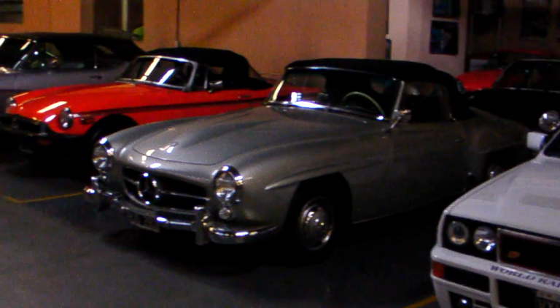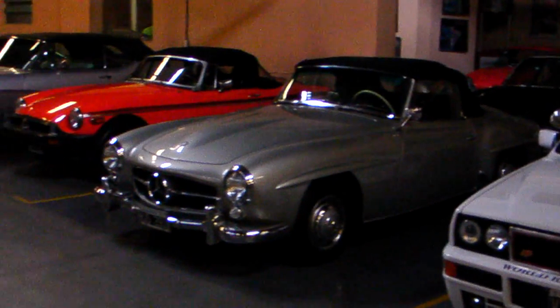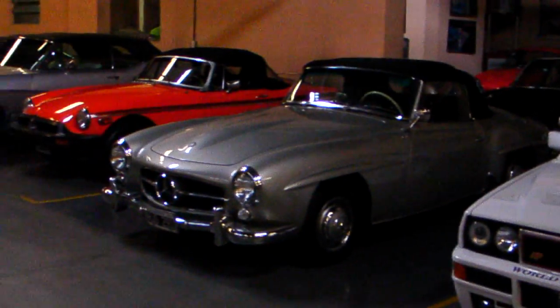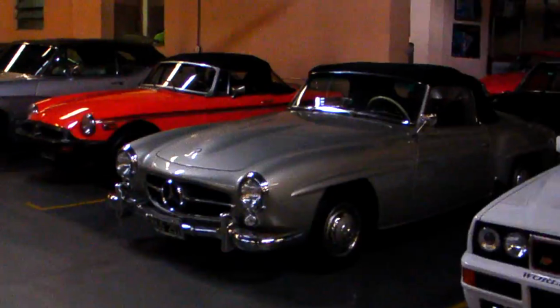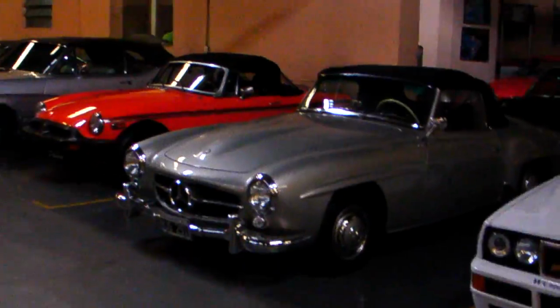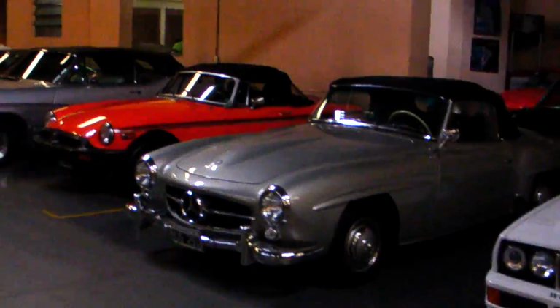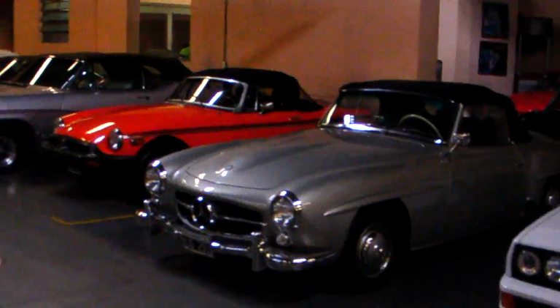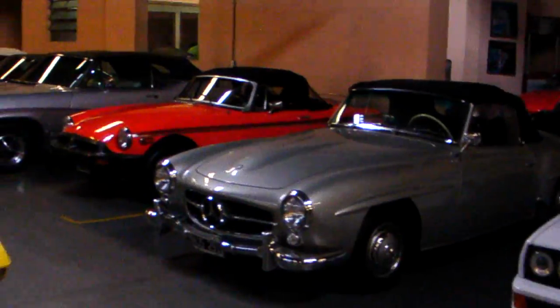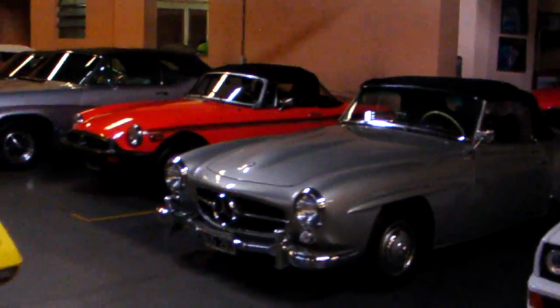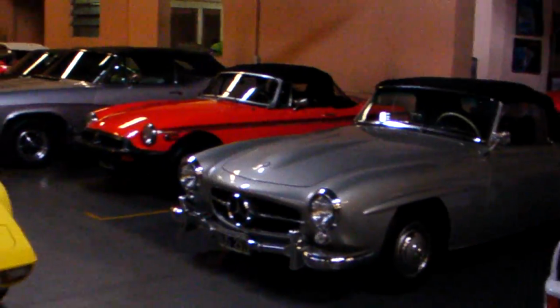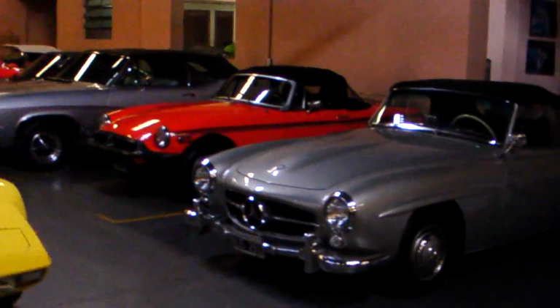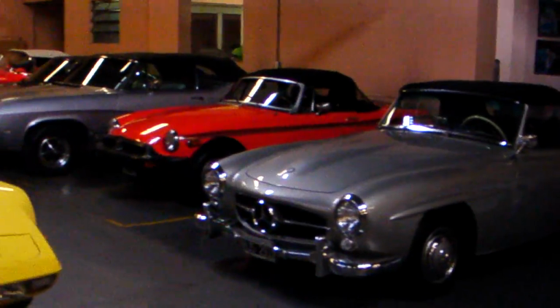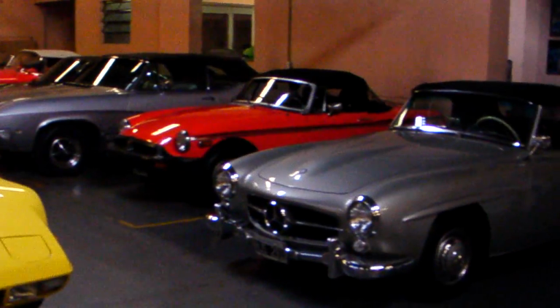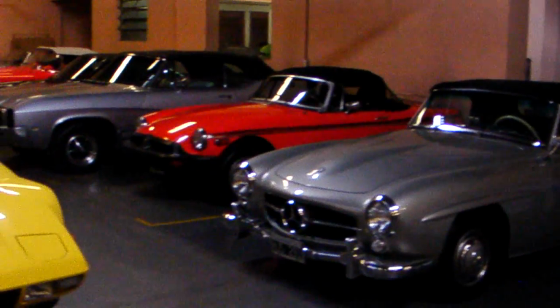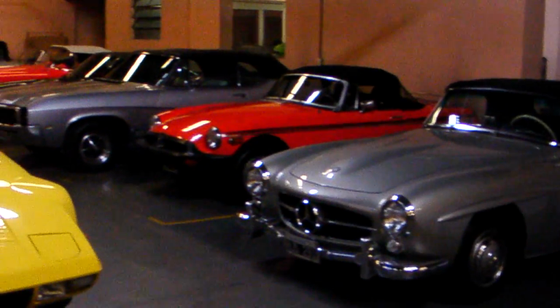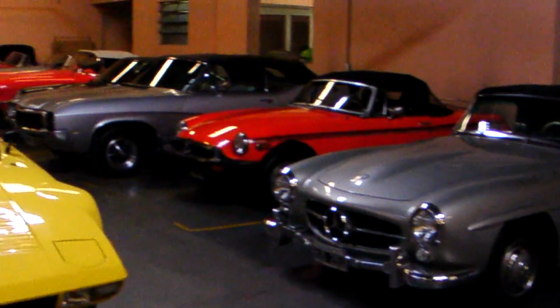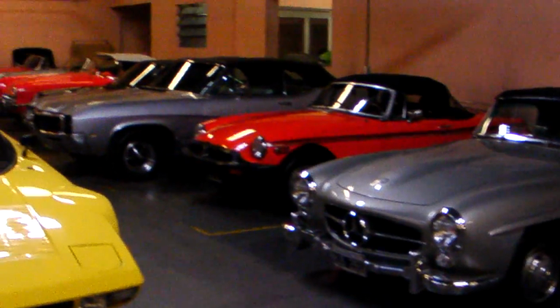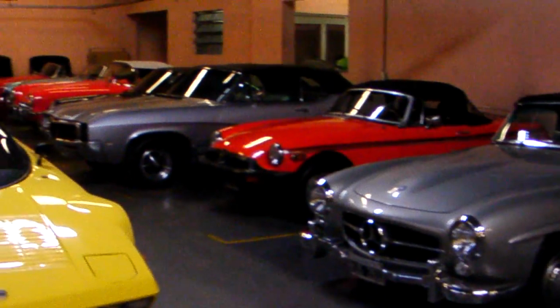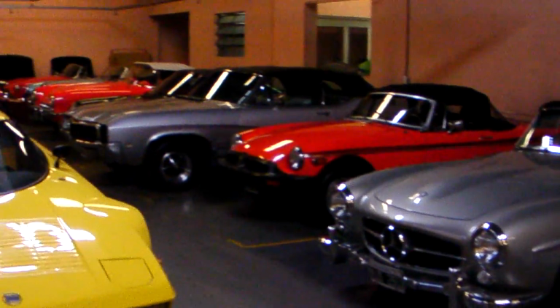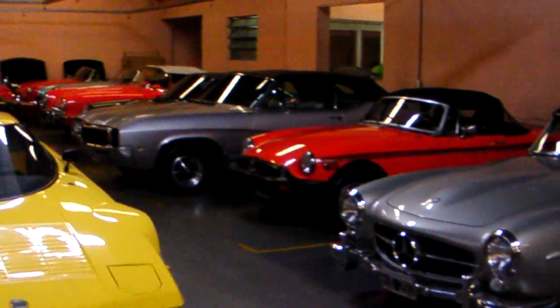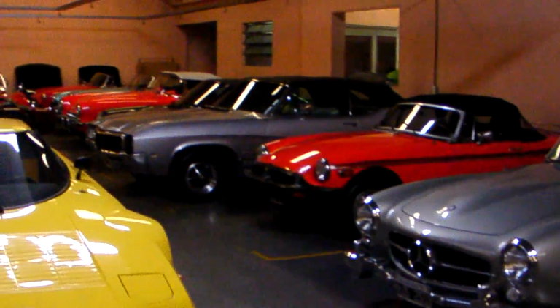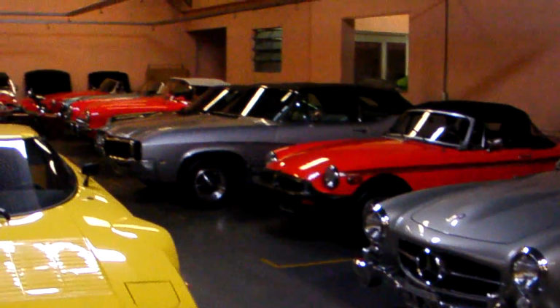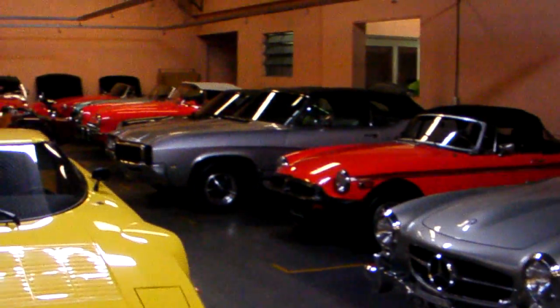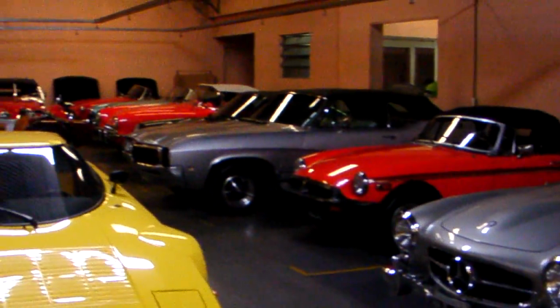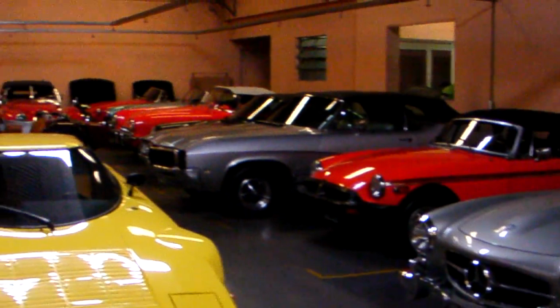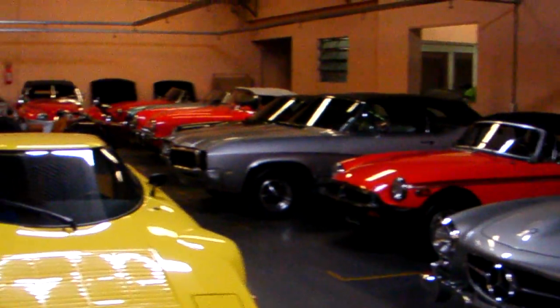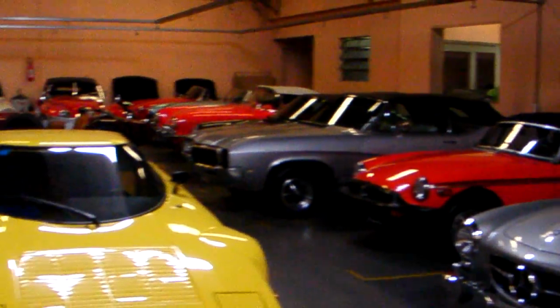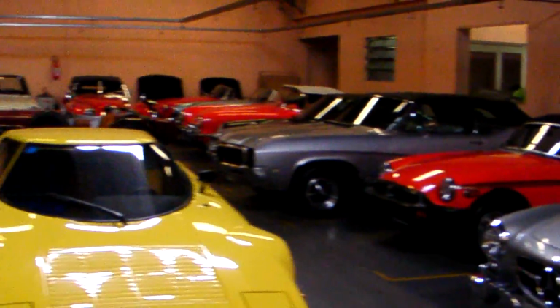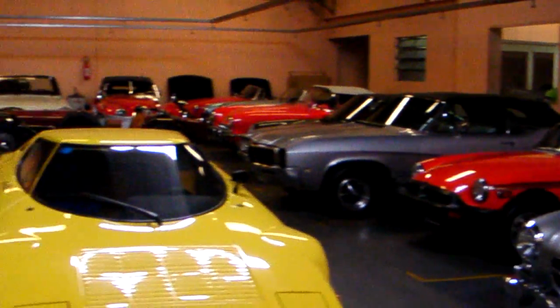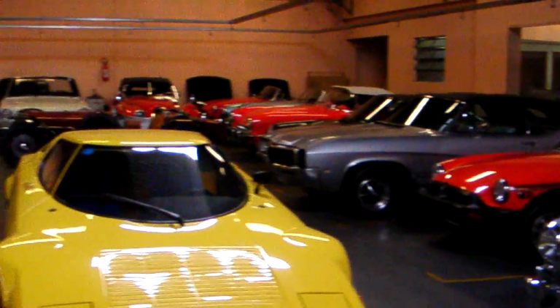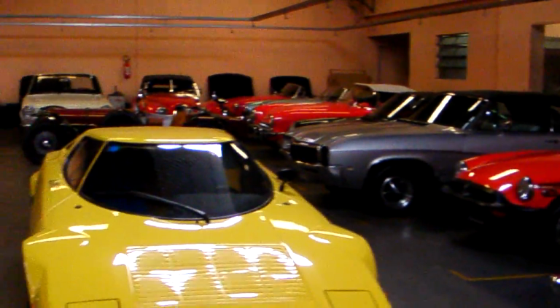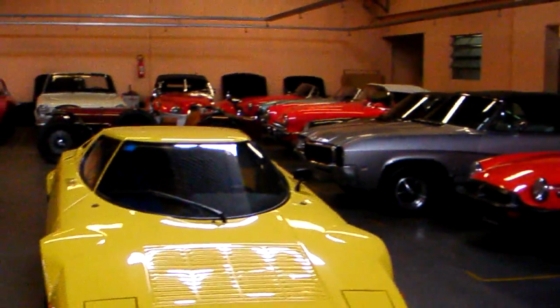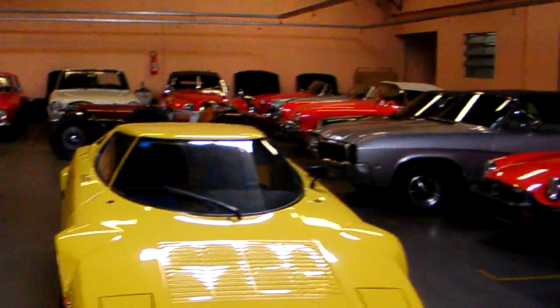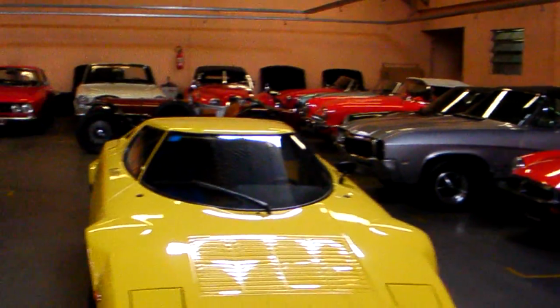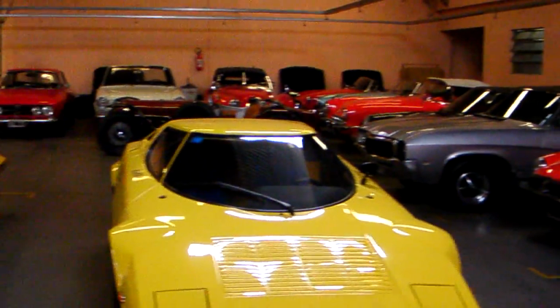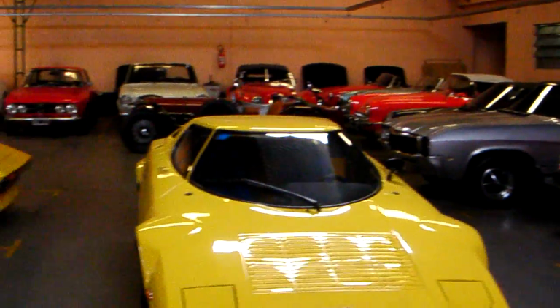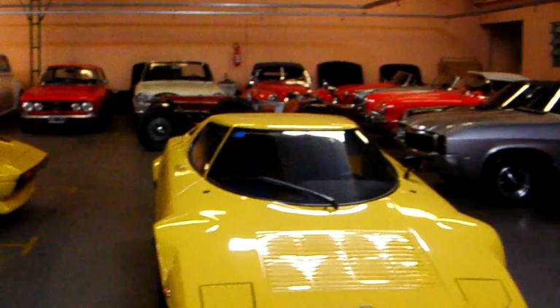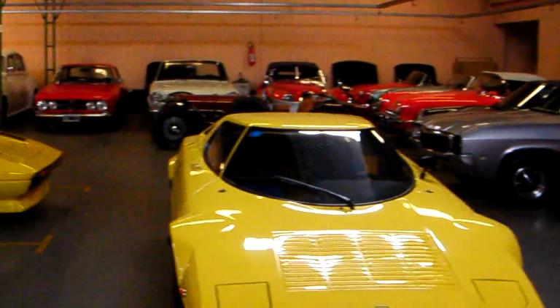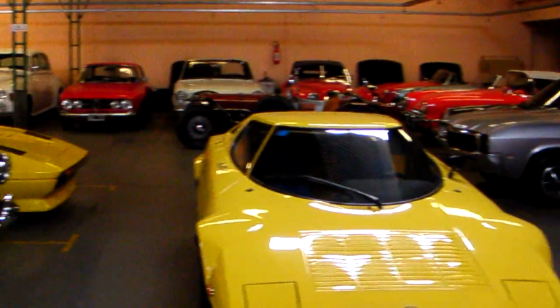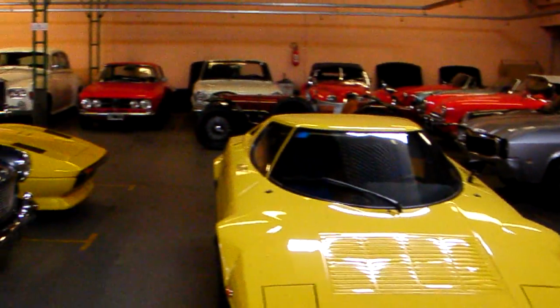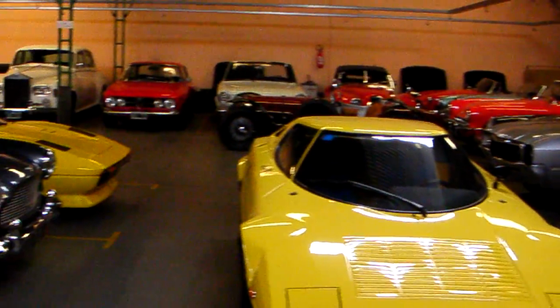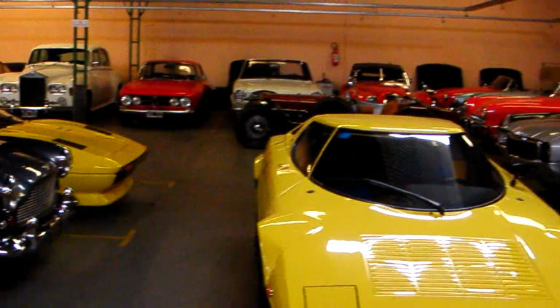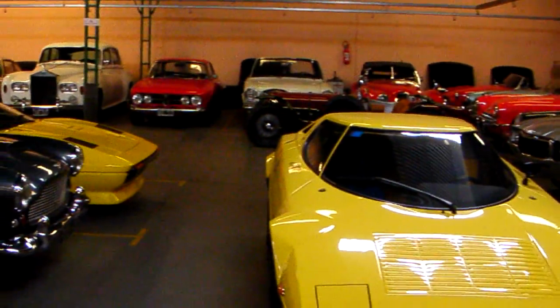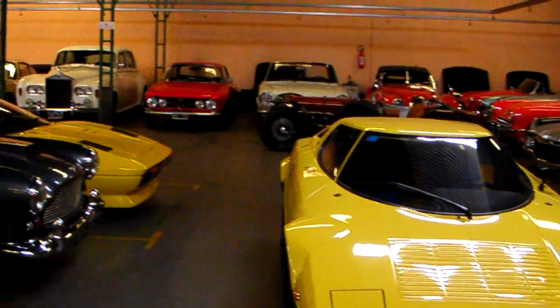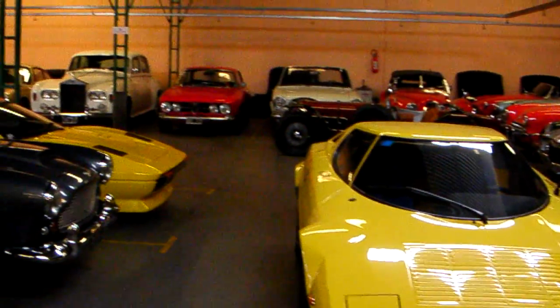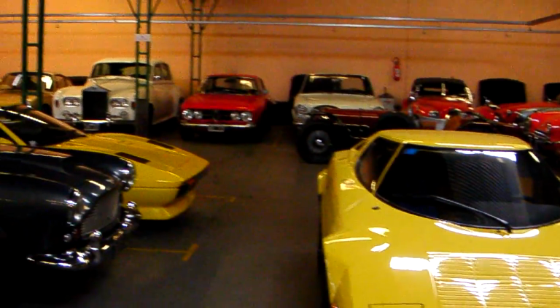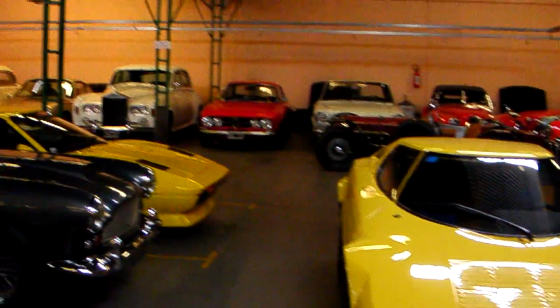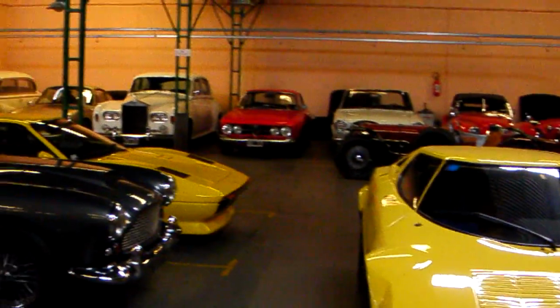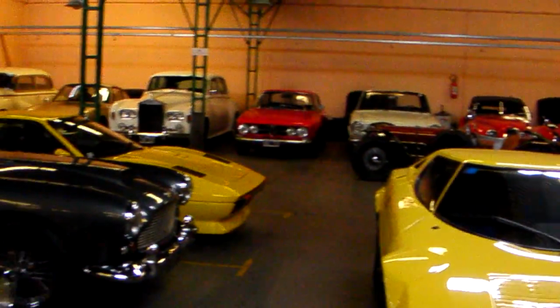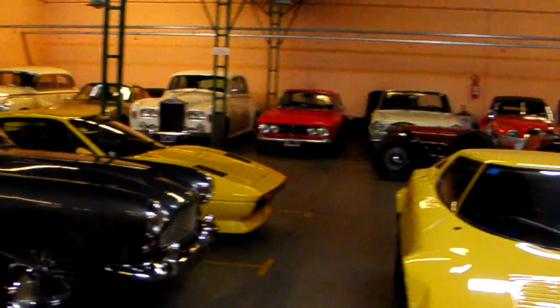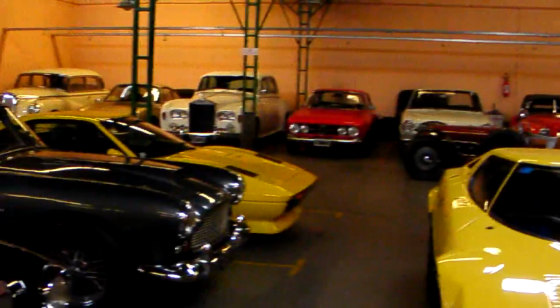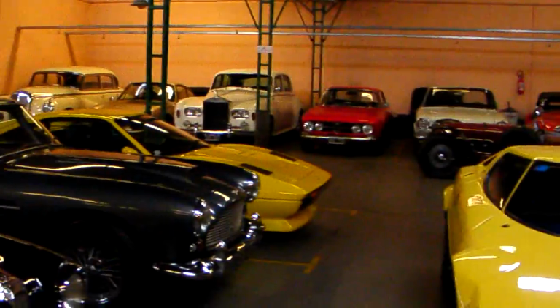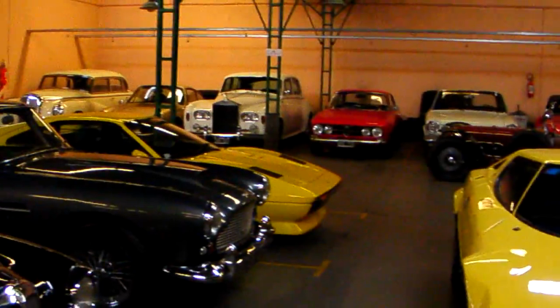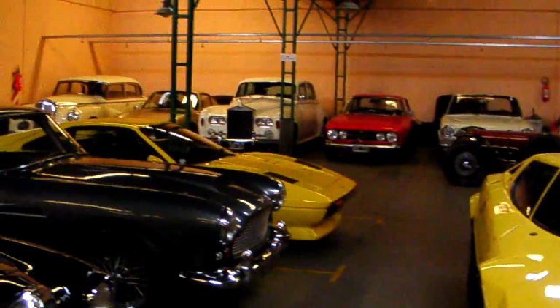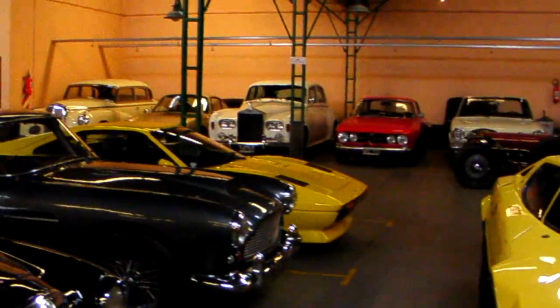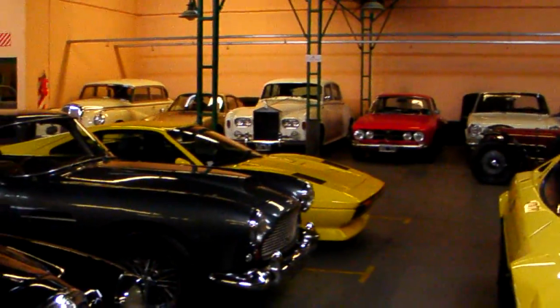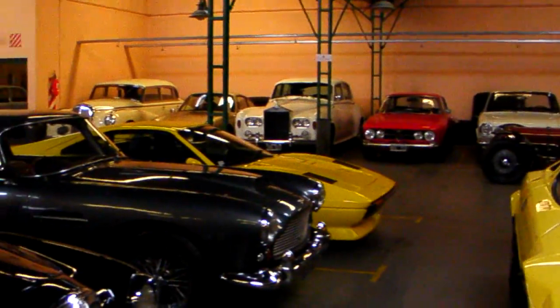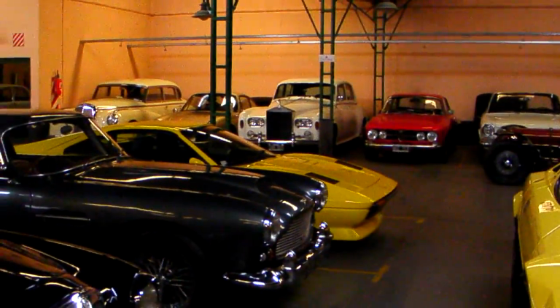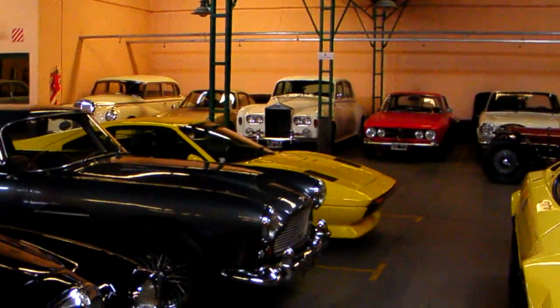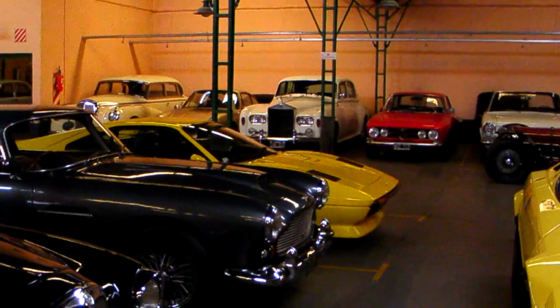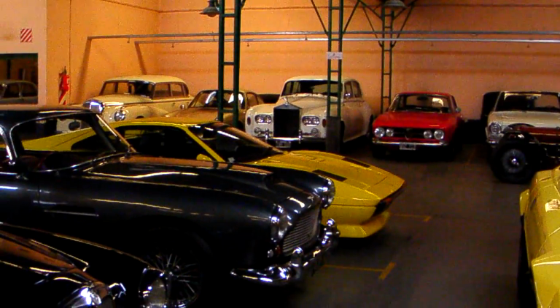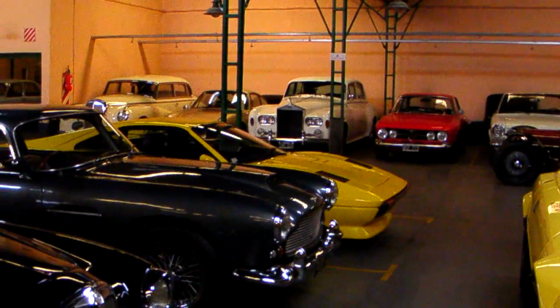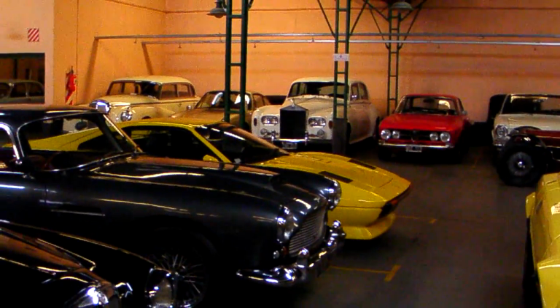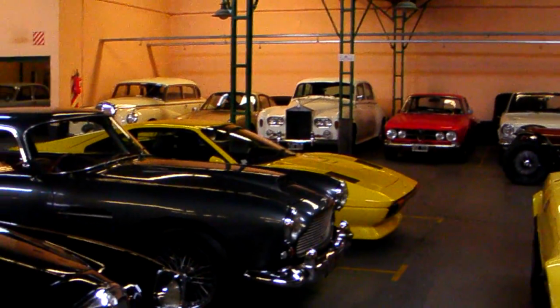I think the car guys are going to love coming out here and seeing all these cars, and I want to thank you, Christian, for bringing us here. Thank you, Frank, and welcome to Argentina.